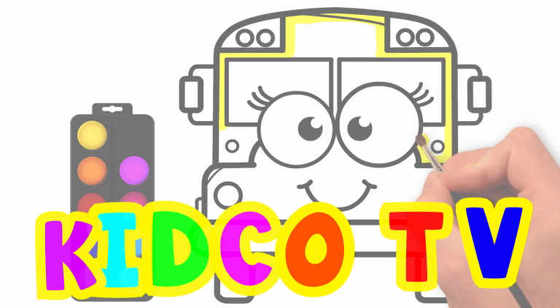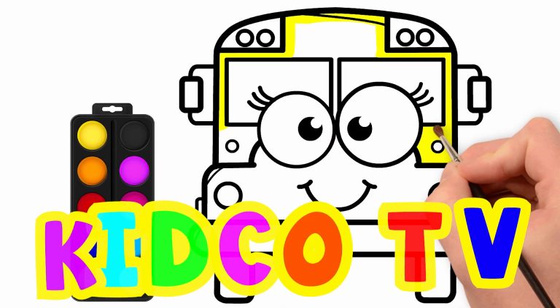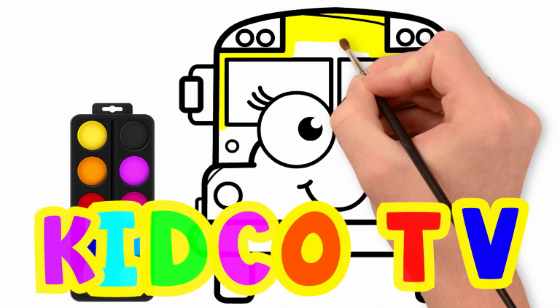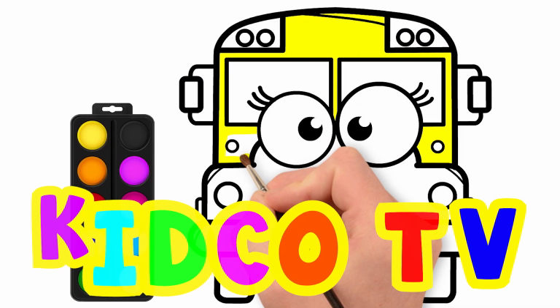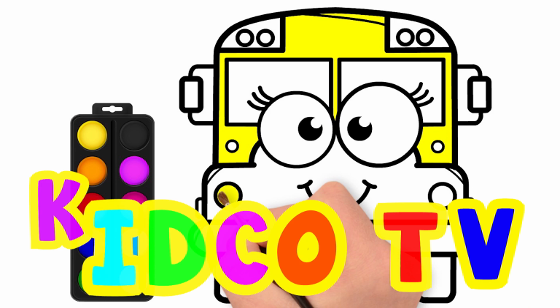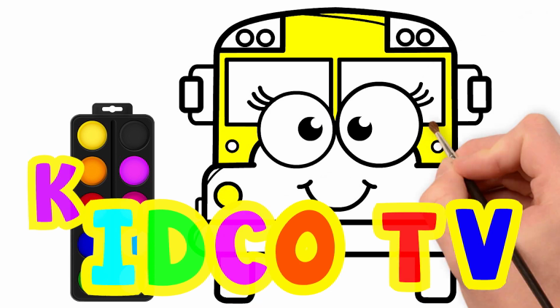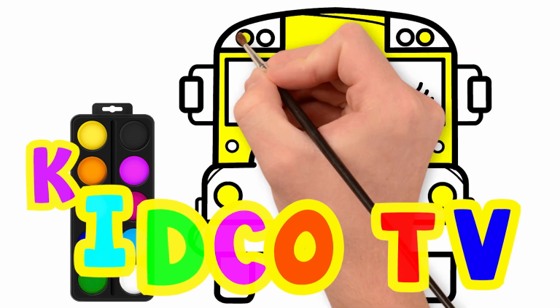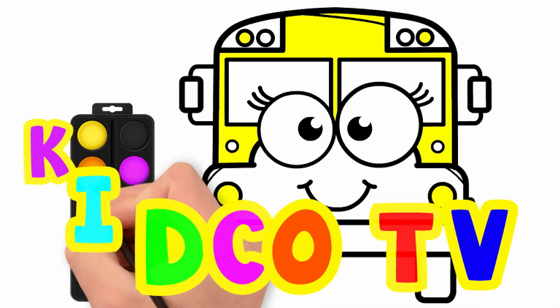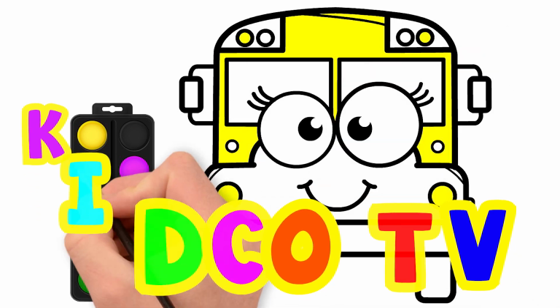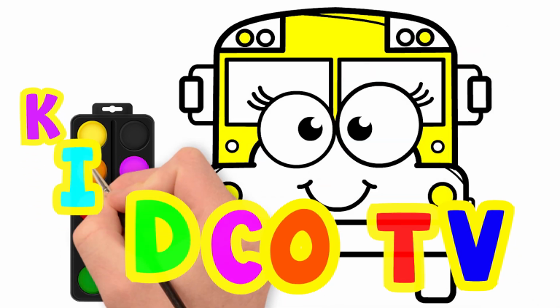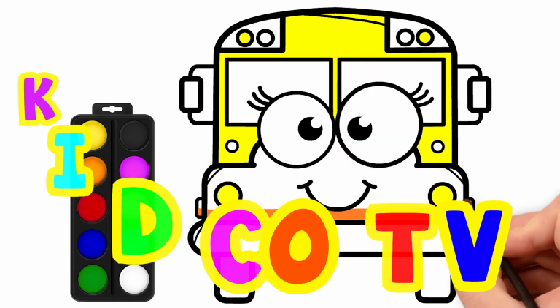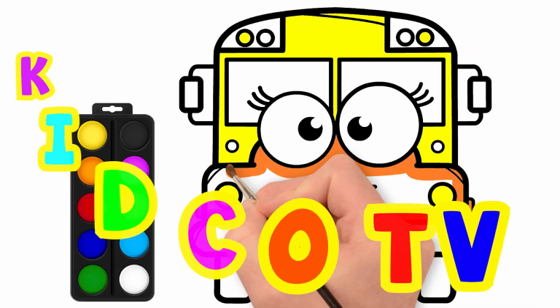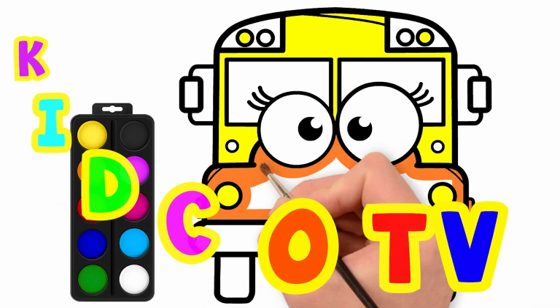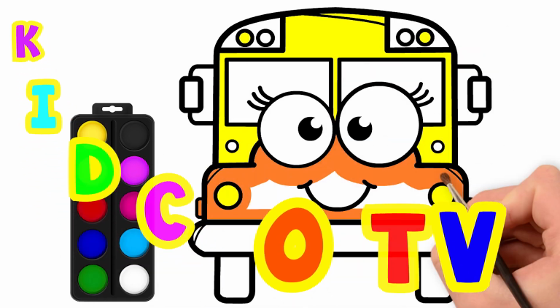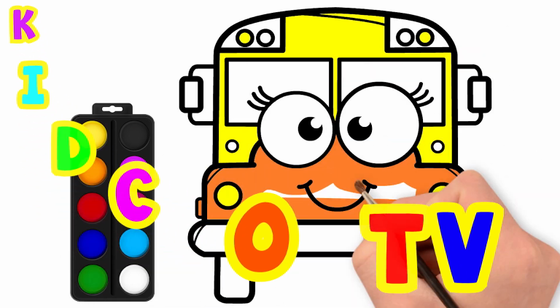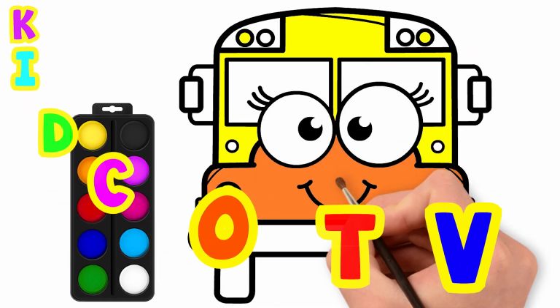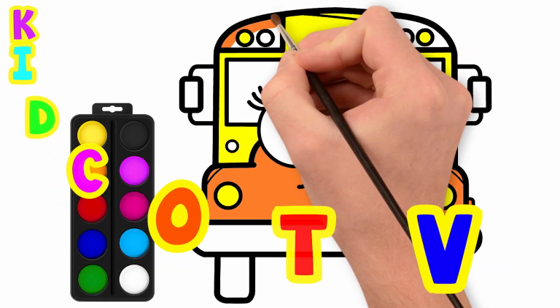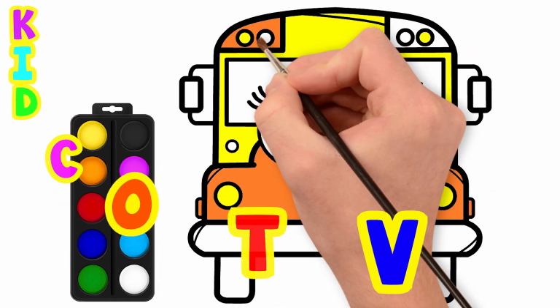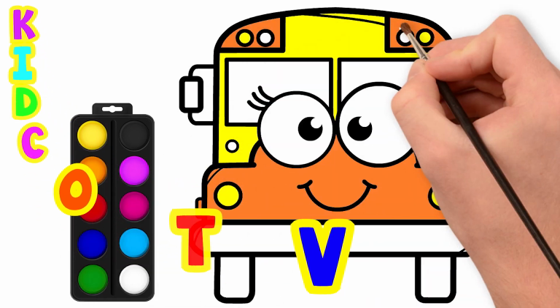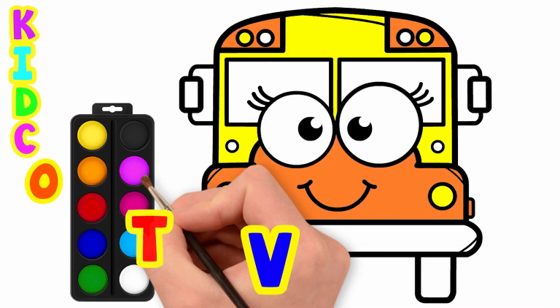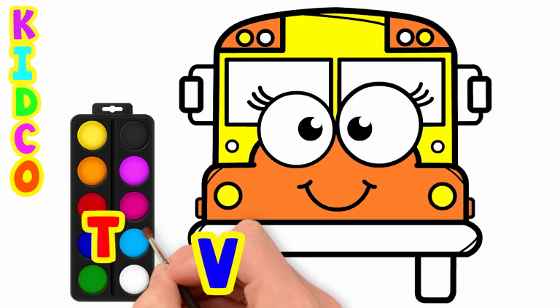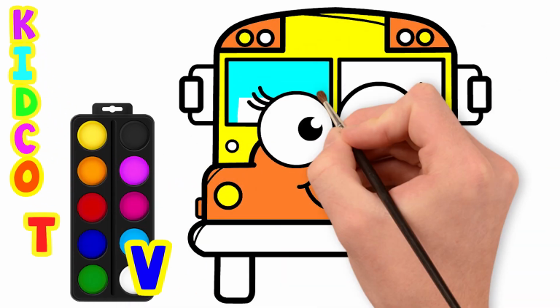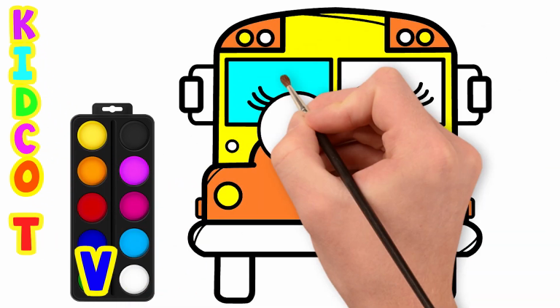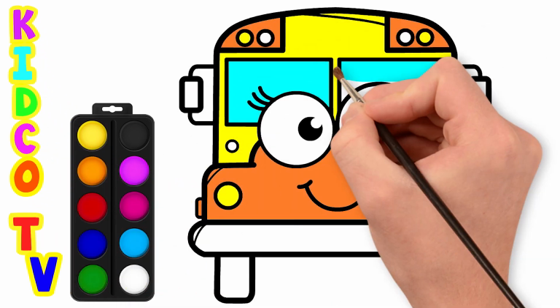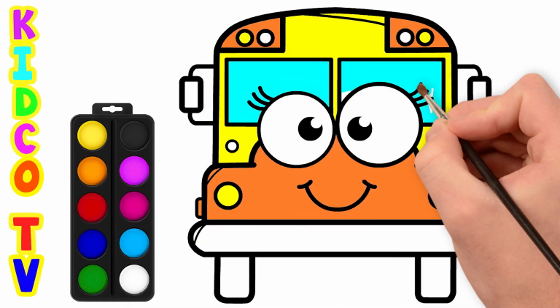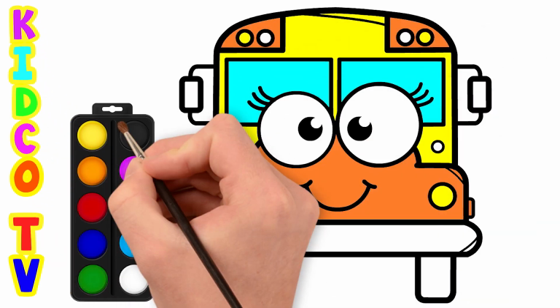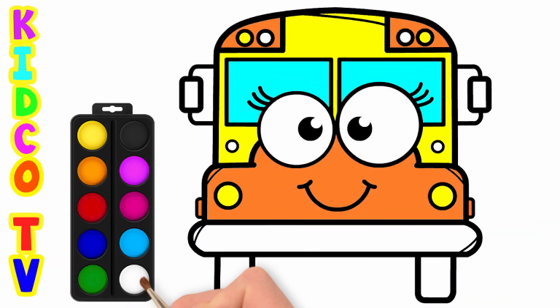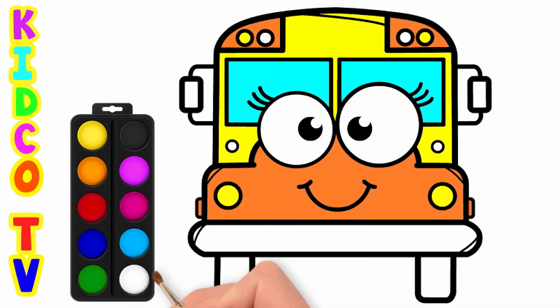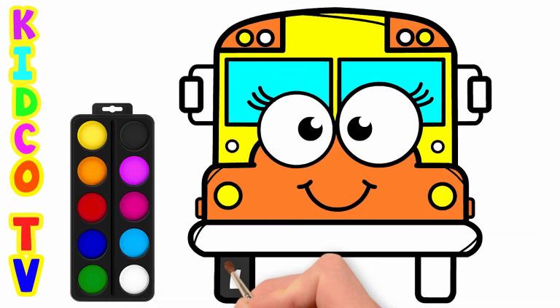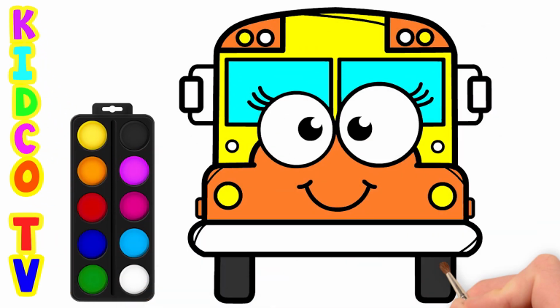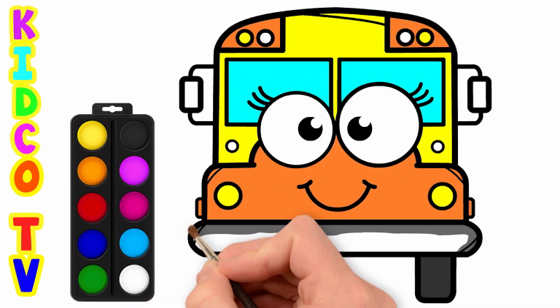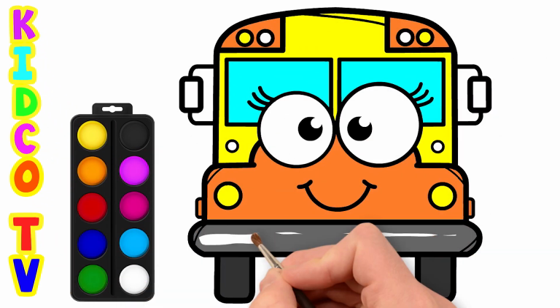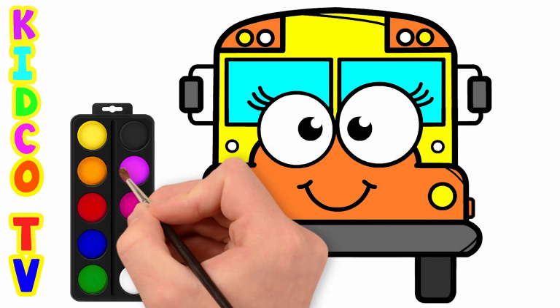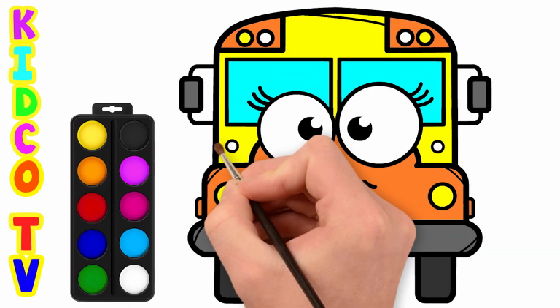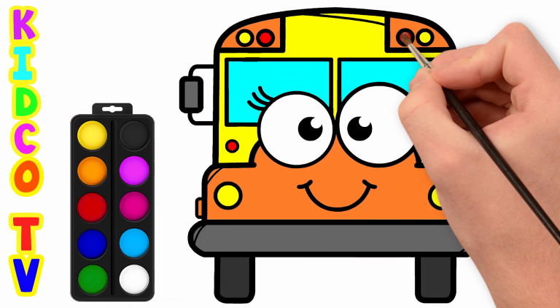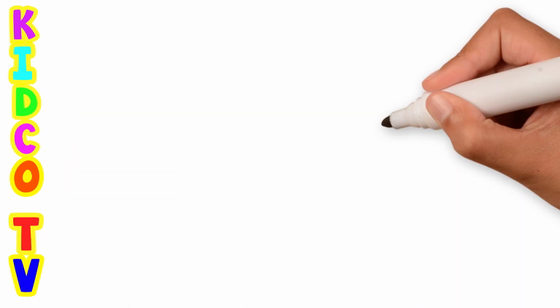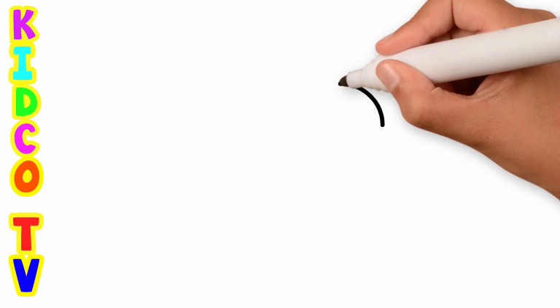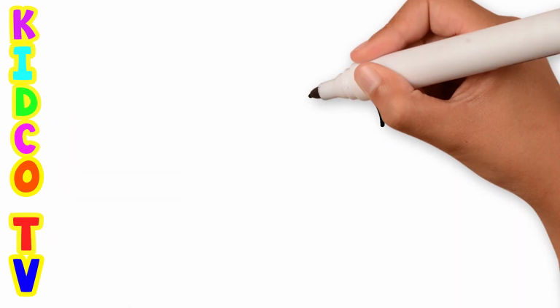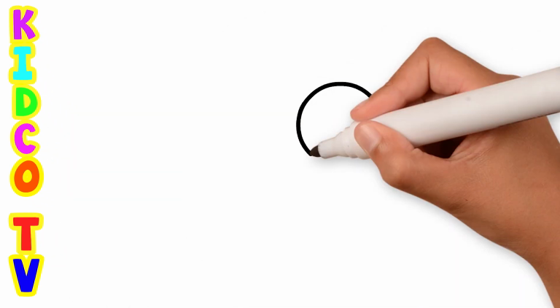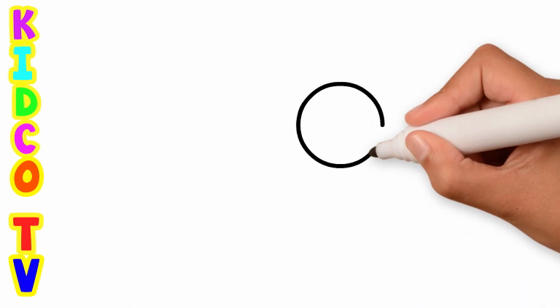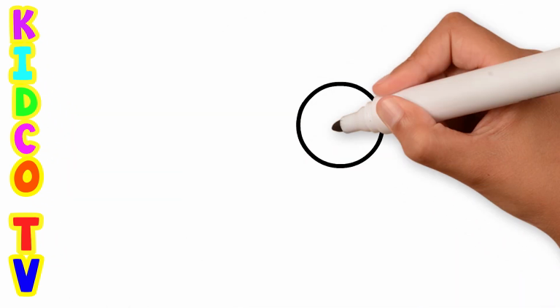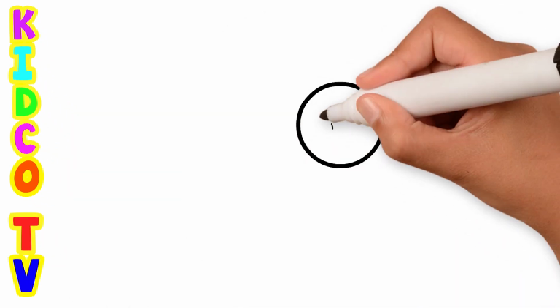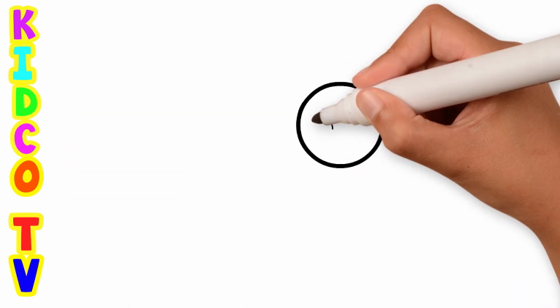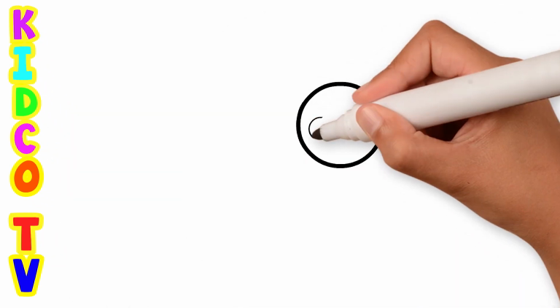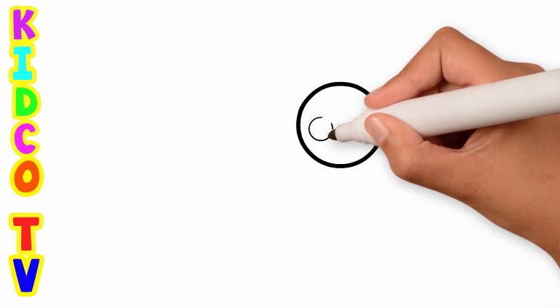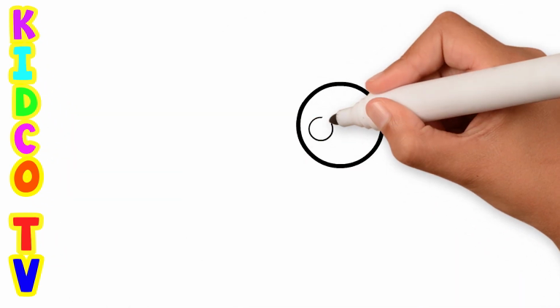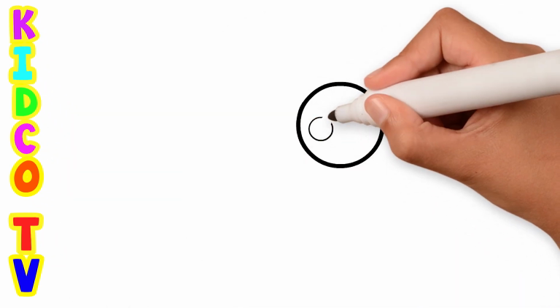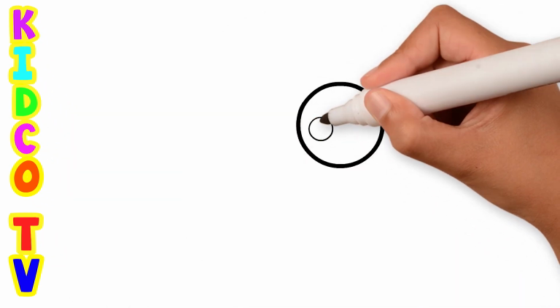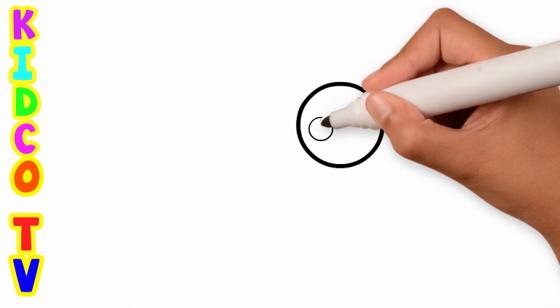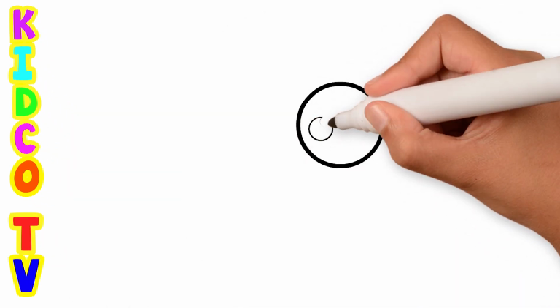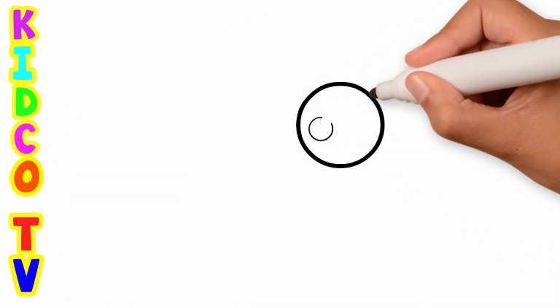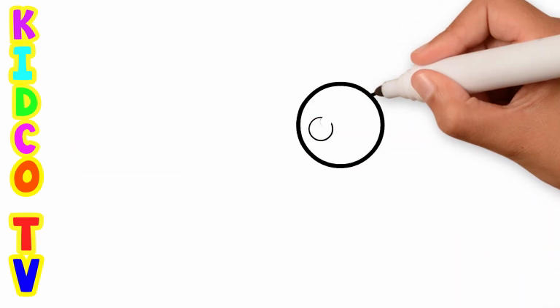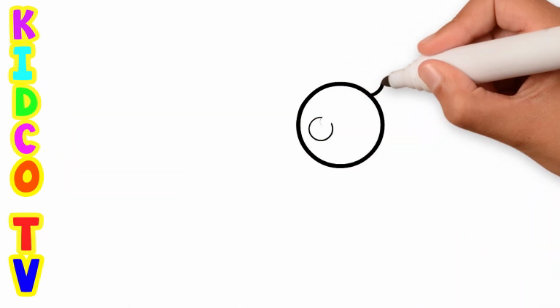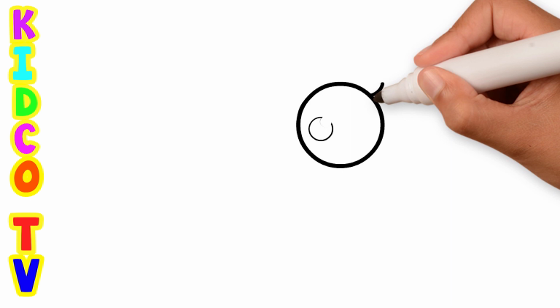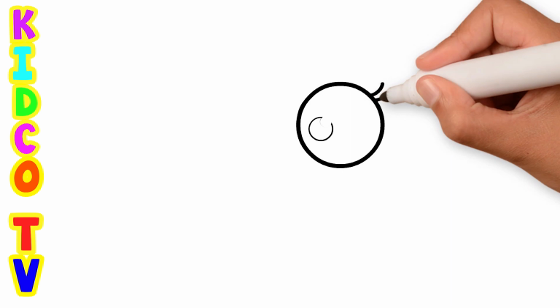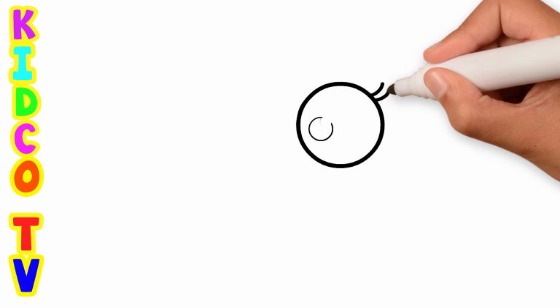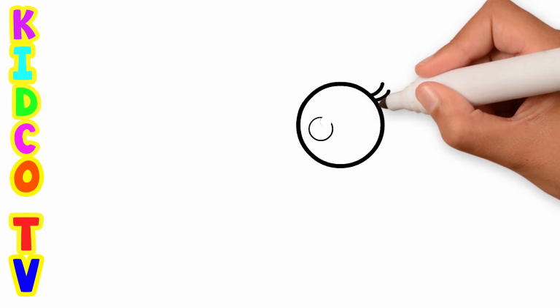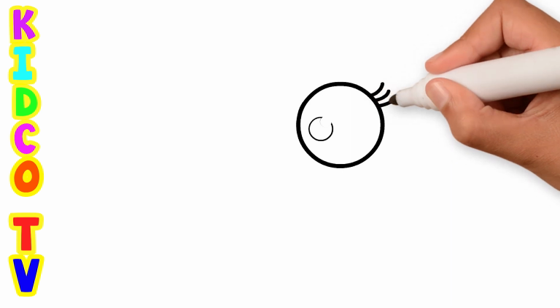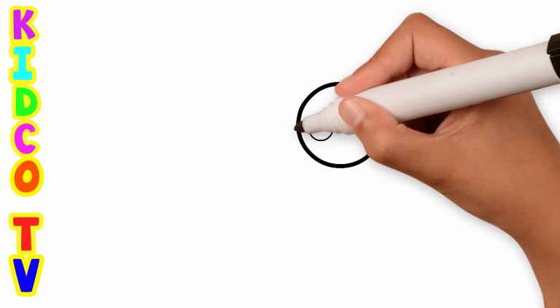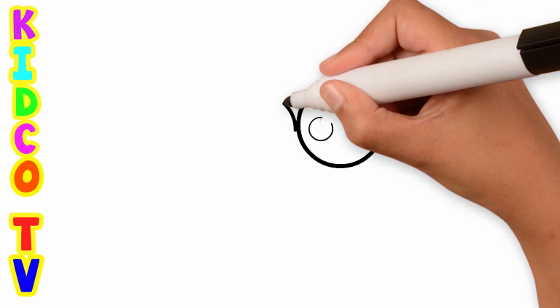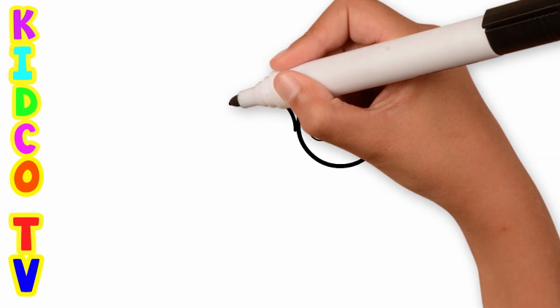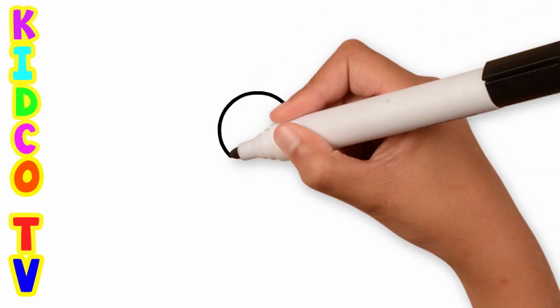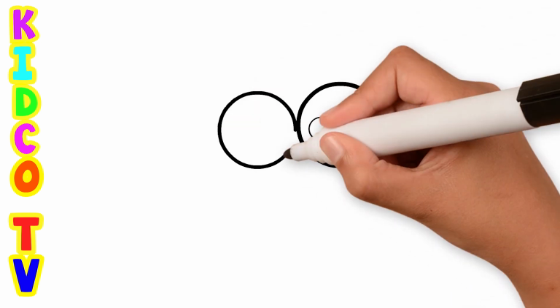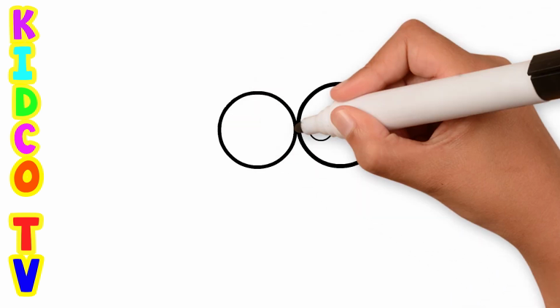Hello friends, today we will make a drawing of a school bus step by step in the easiest way to teach you. Let's start drawing.